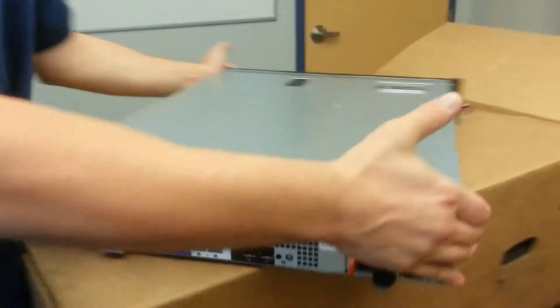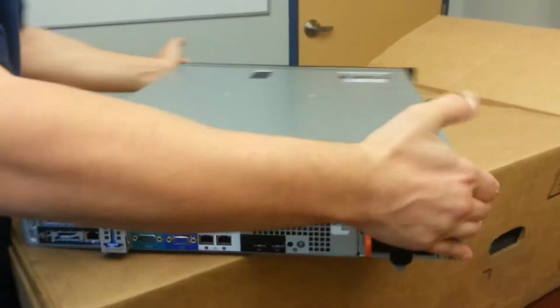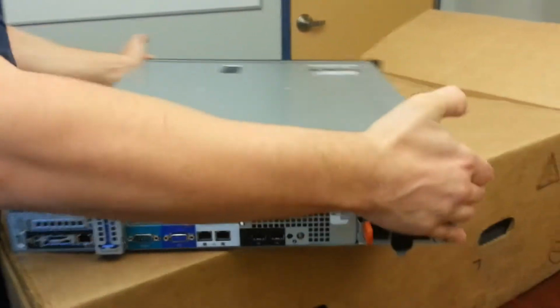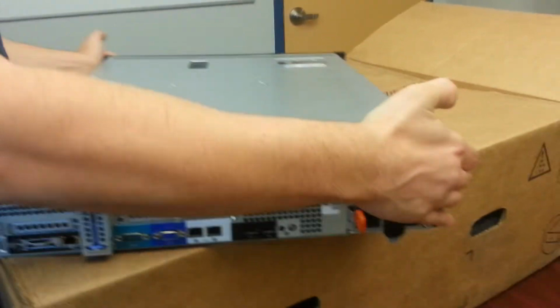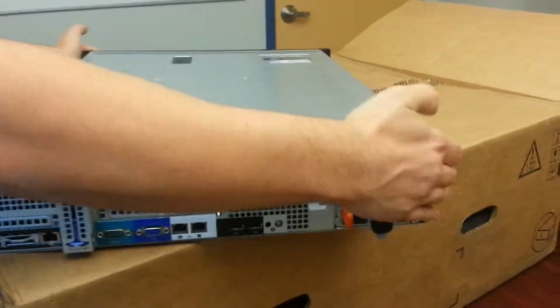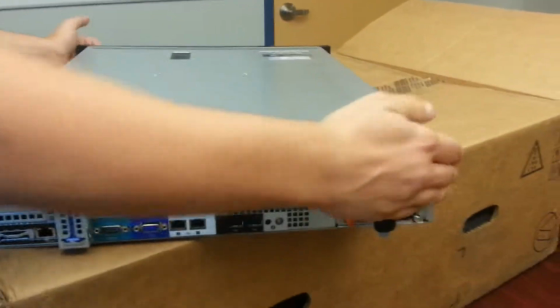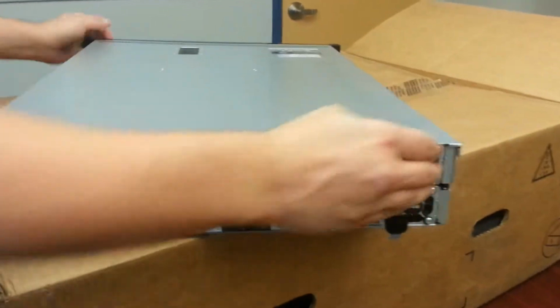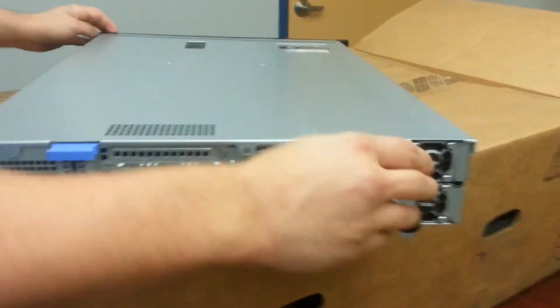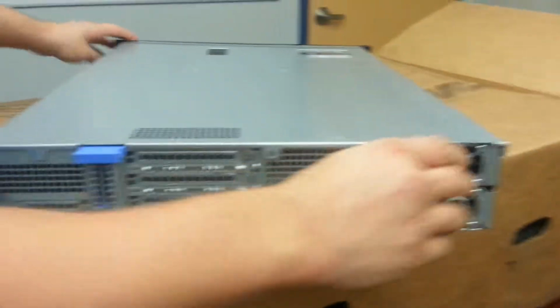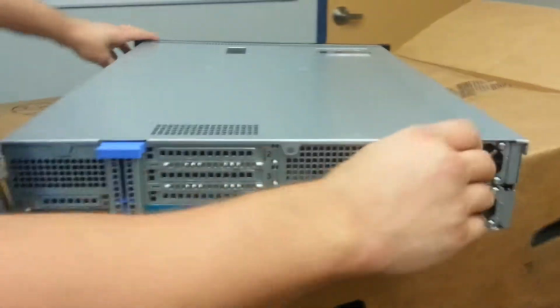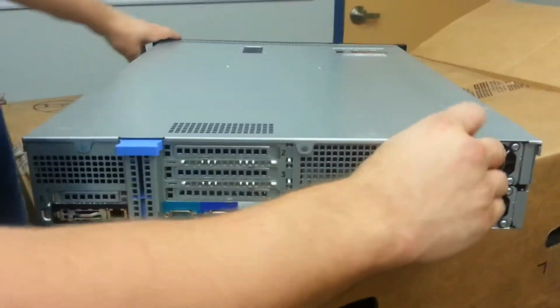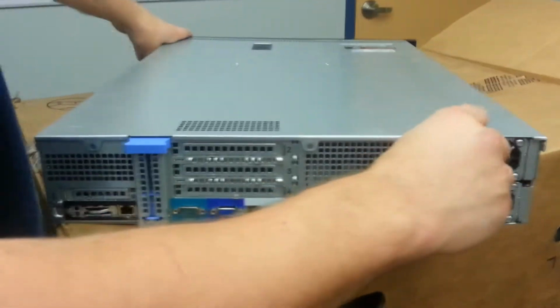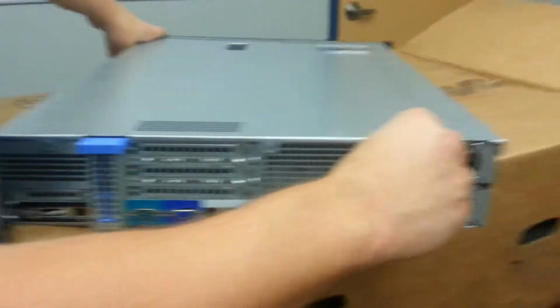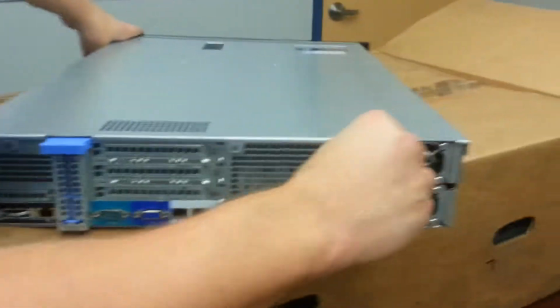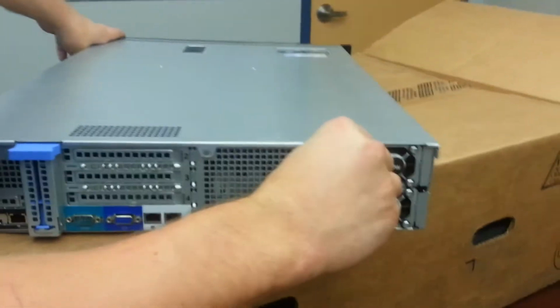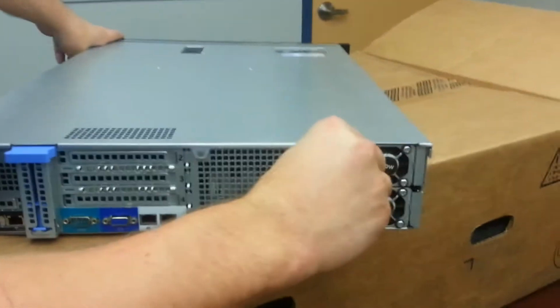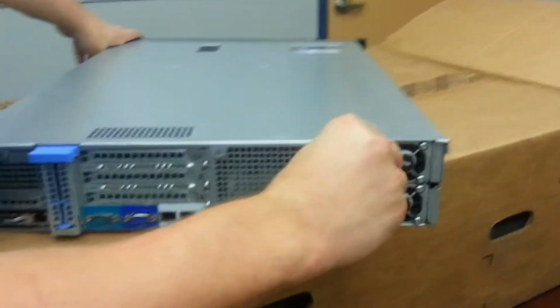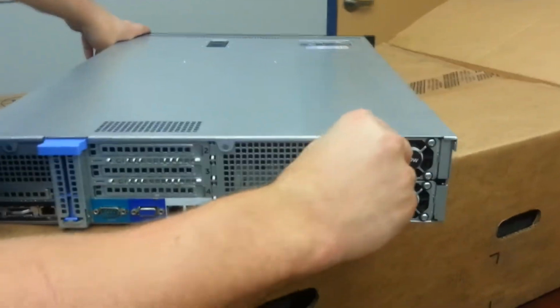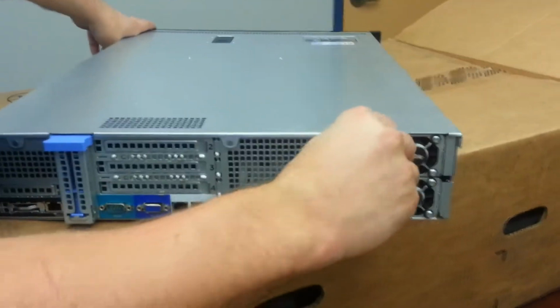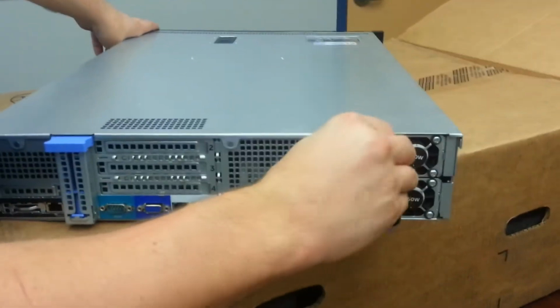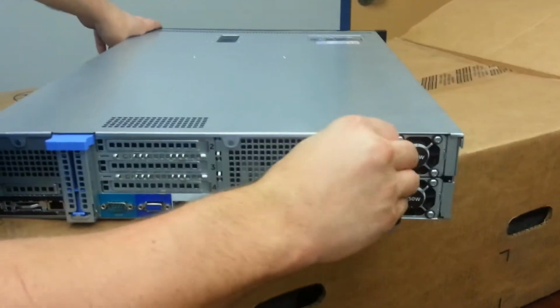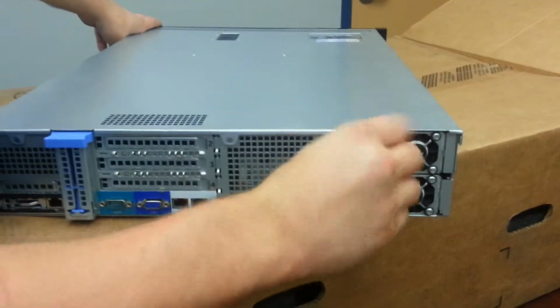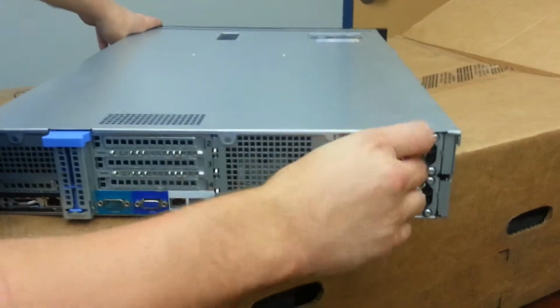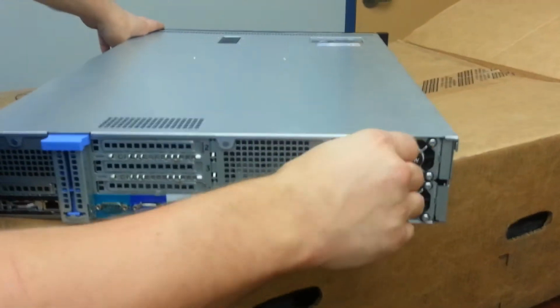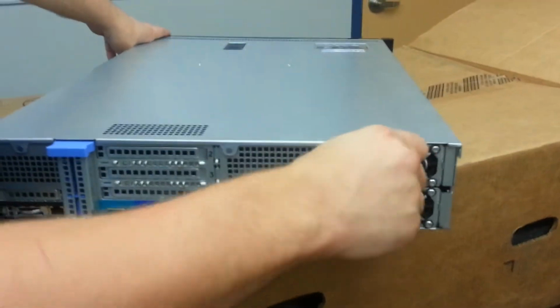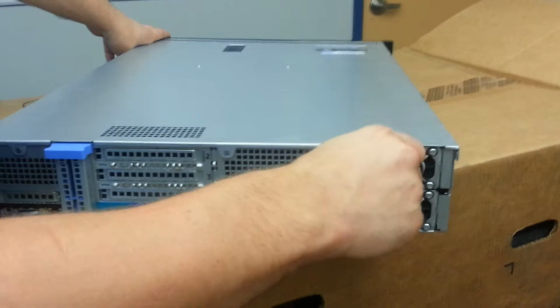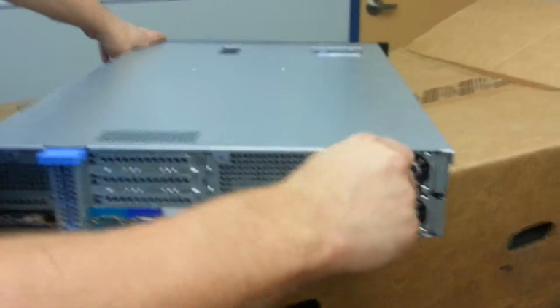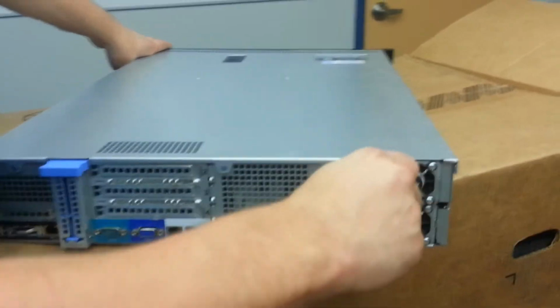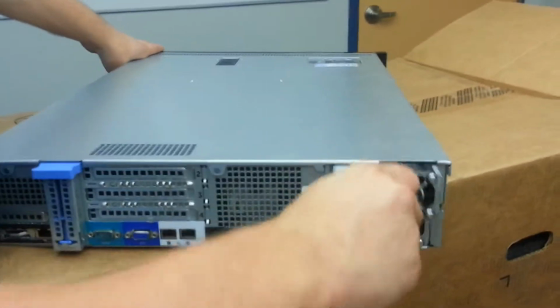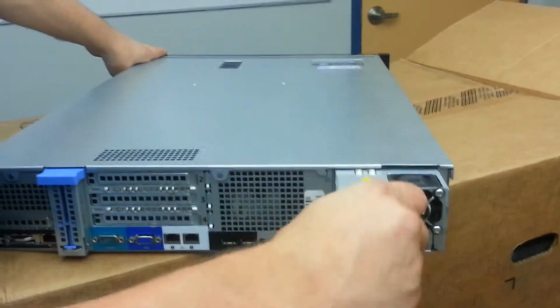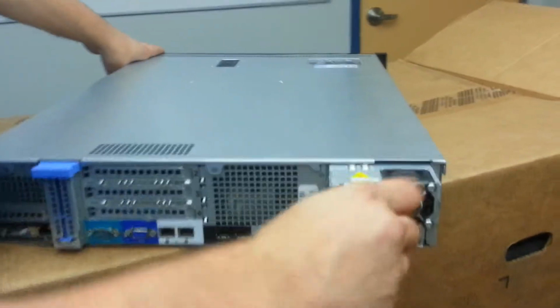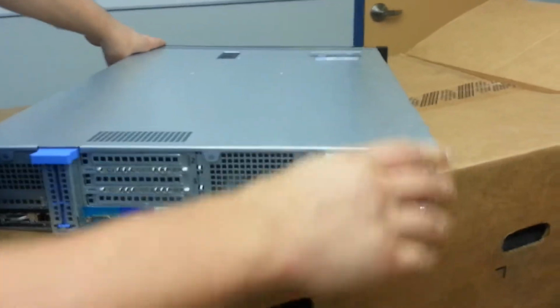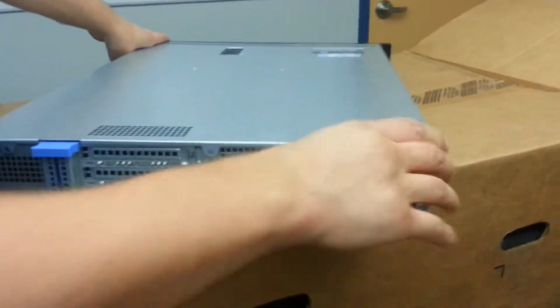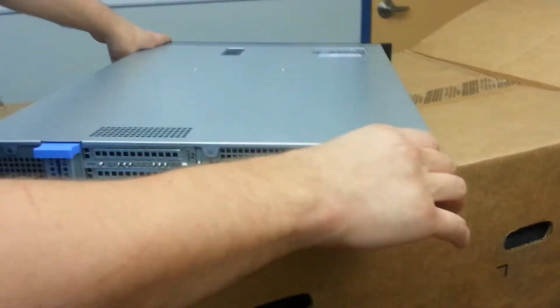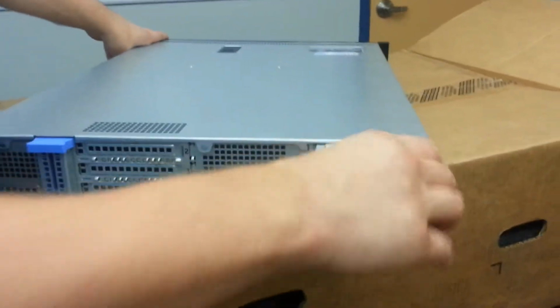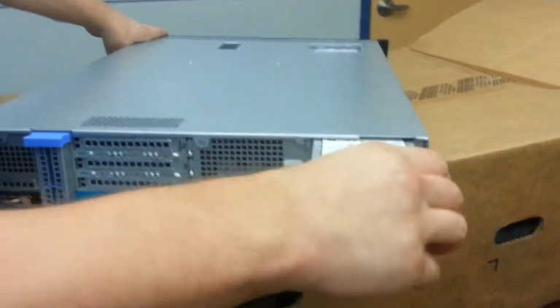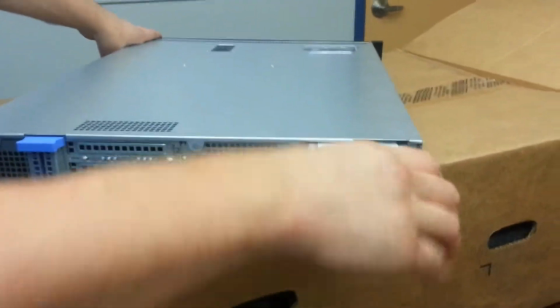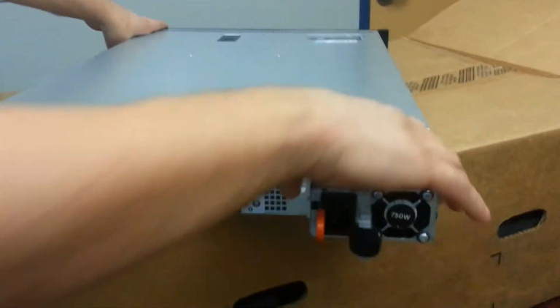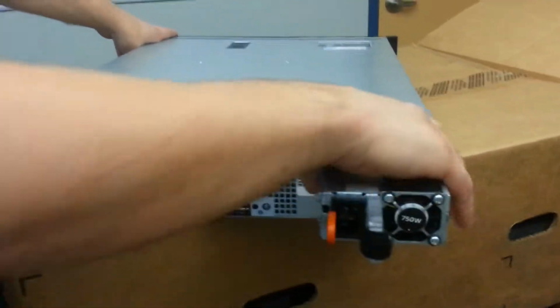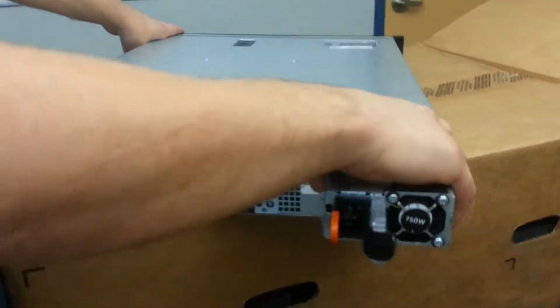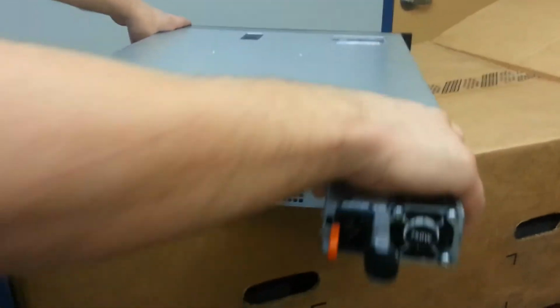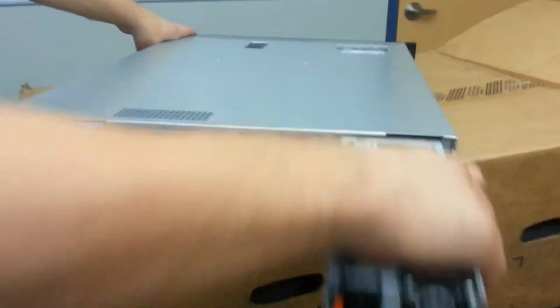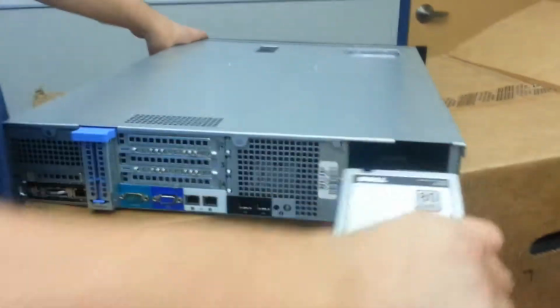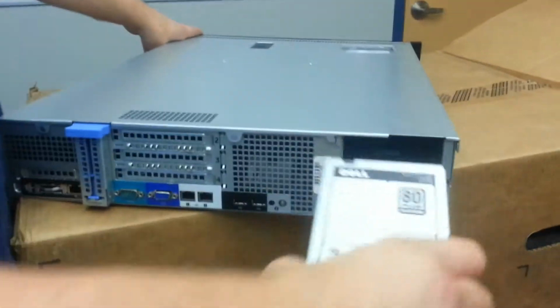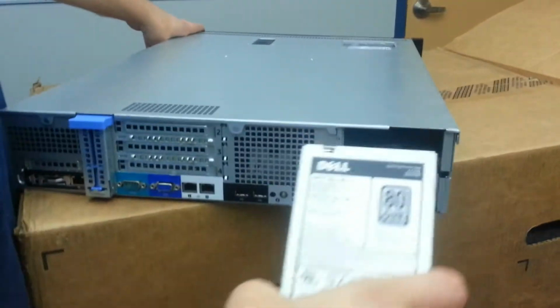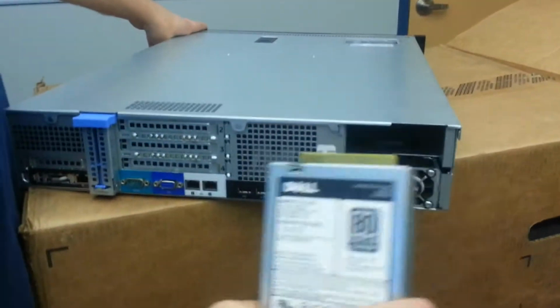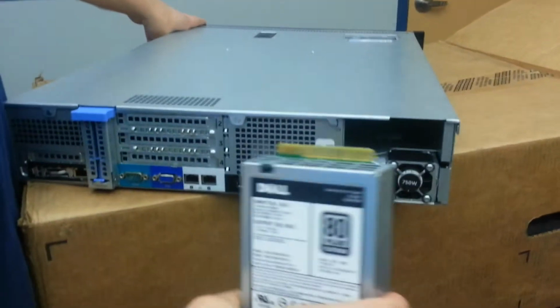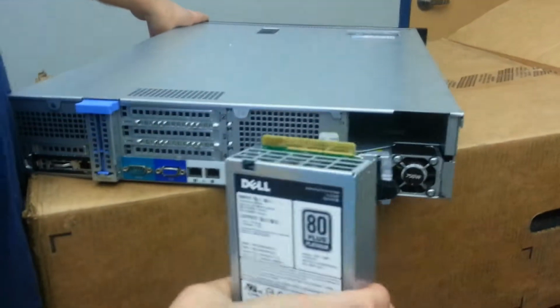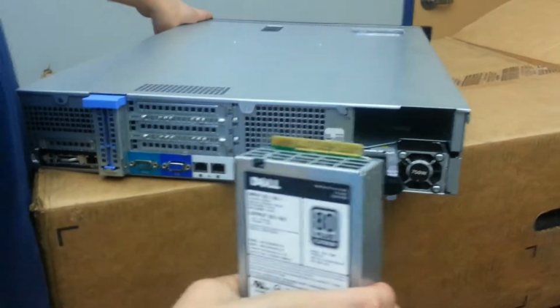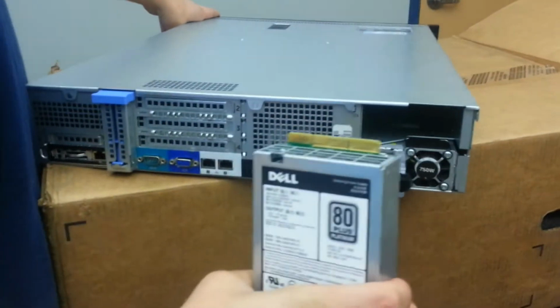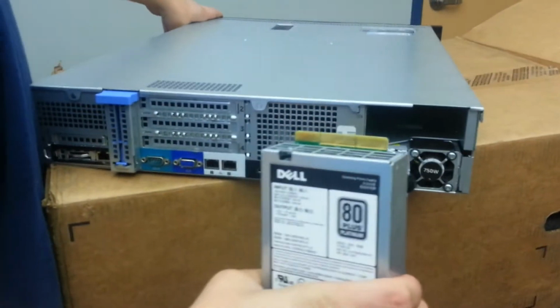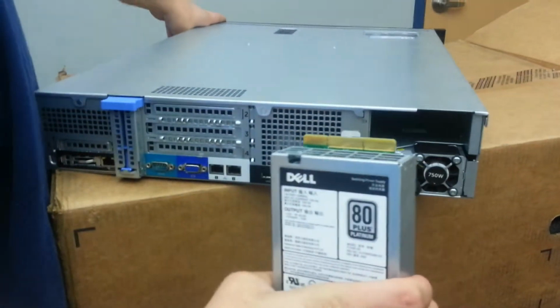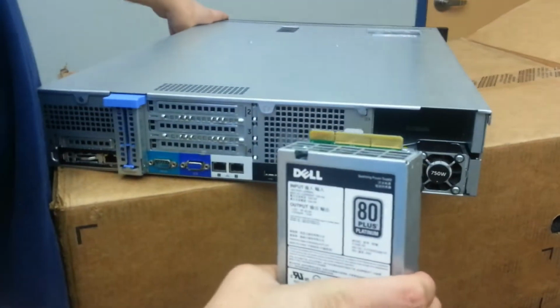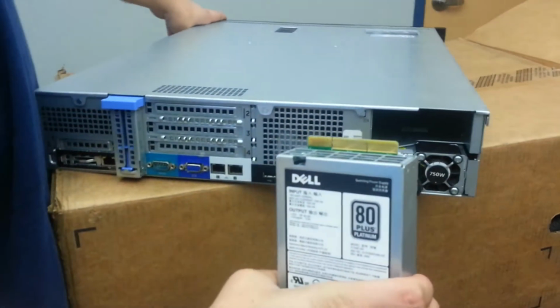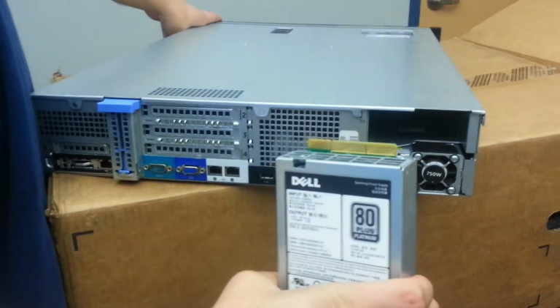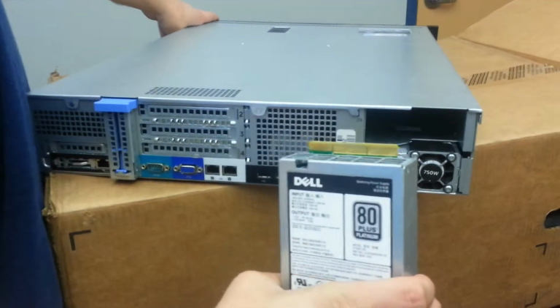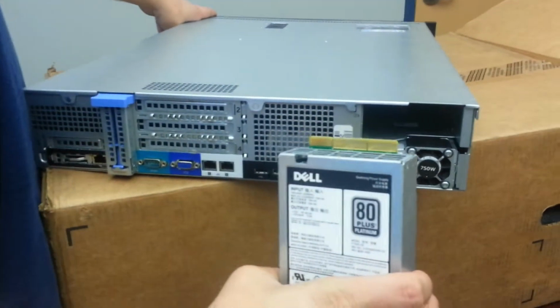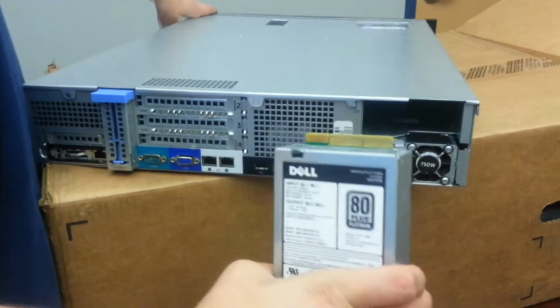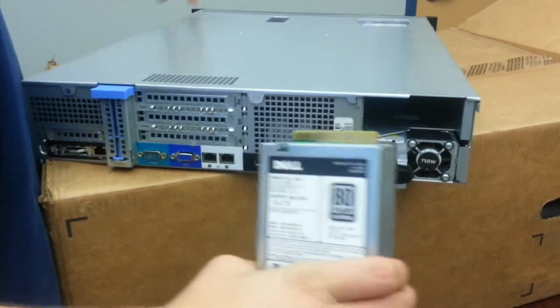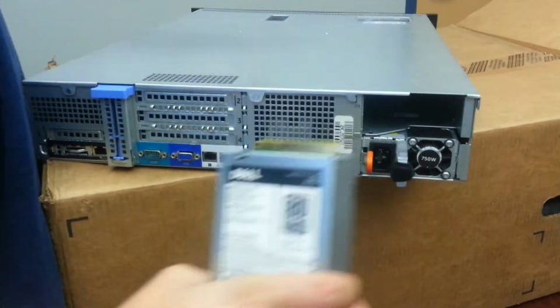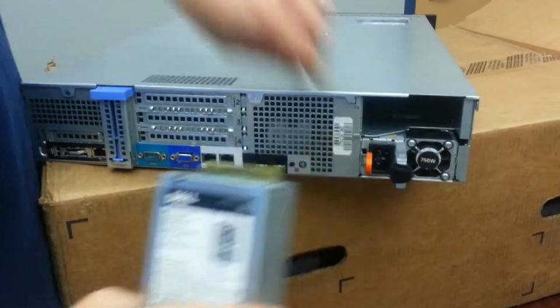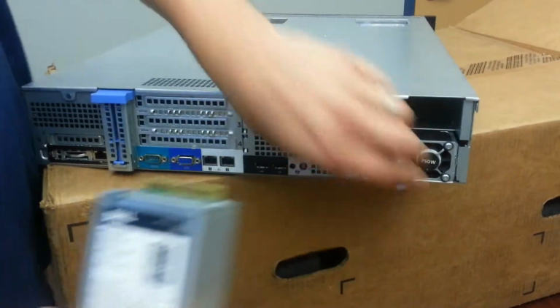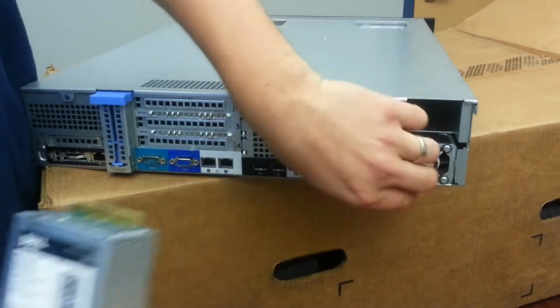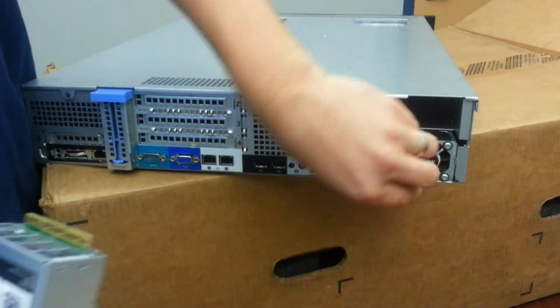Here is the back. Dual redundant 750 watt 80 plus platinum power supplies.